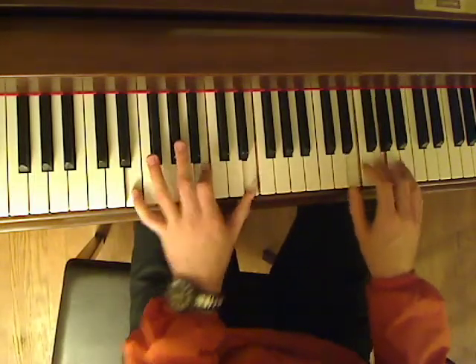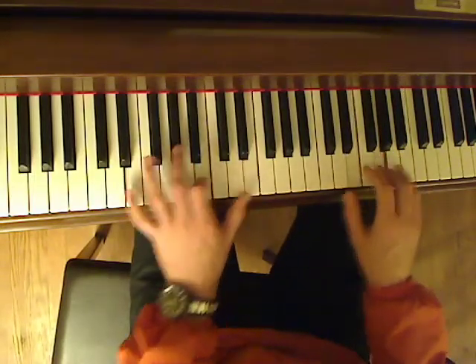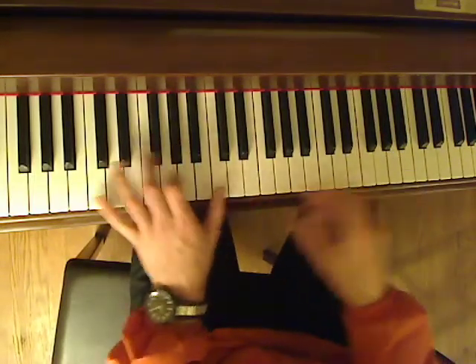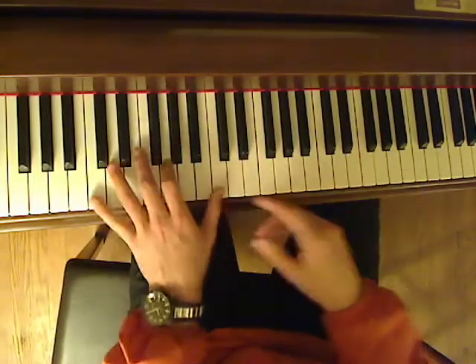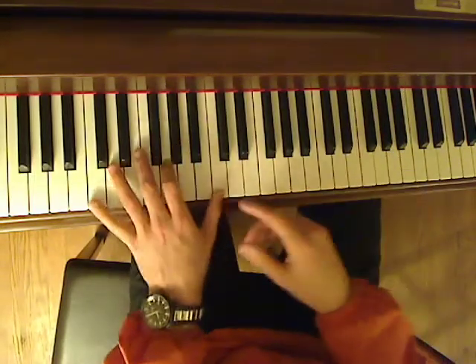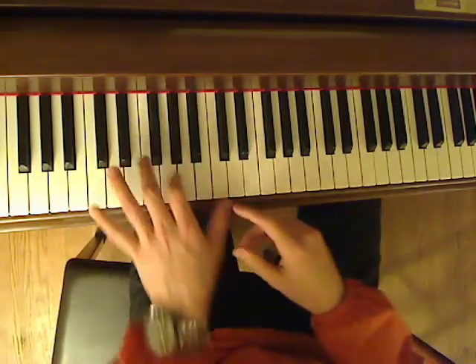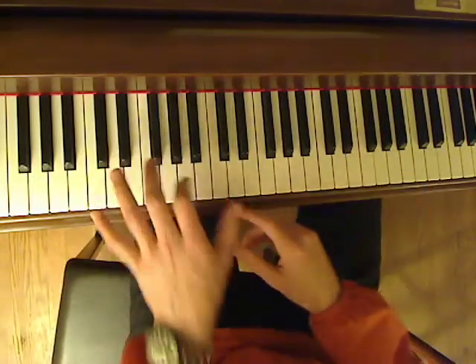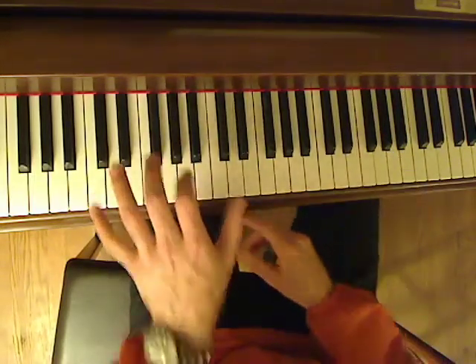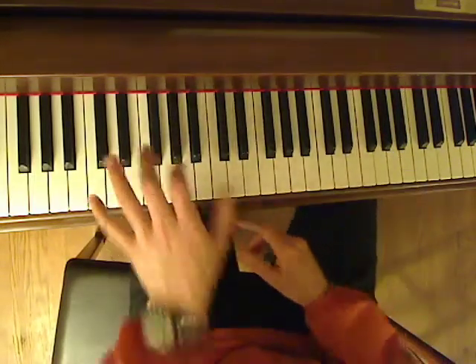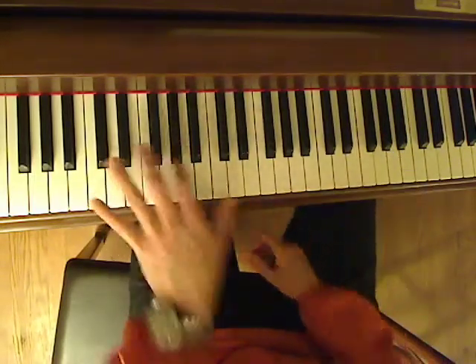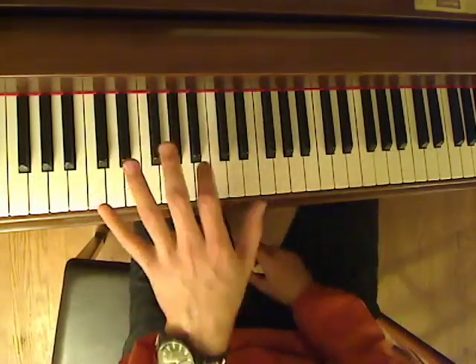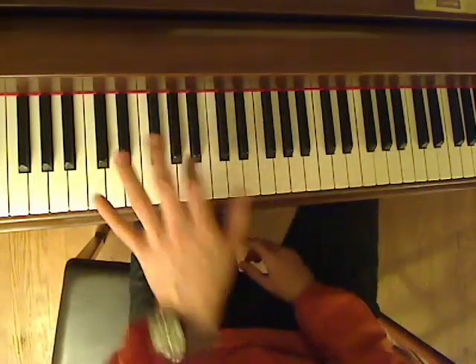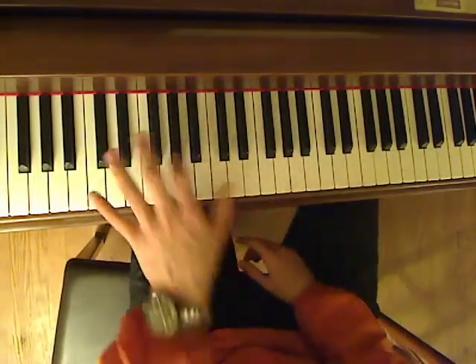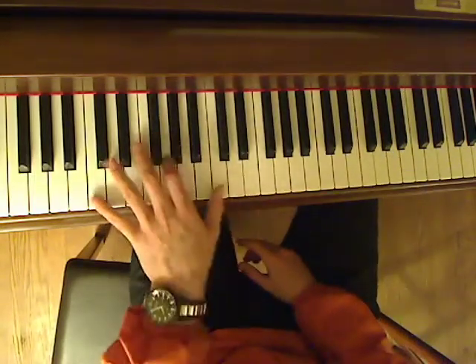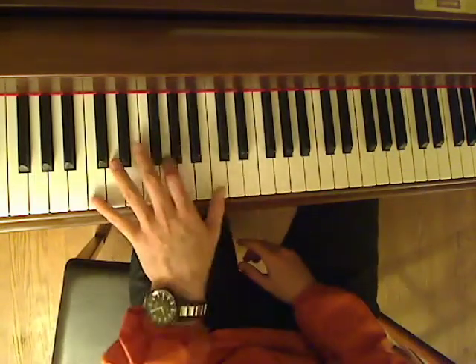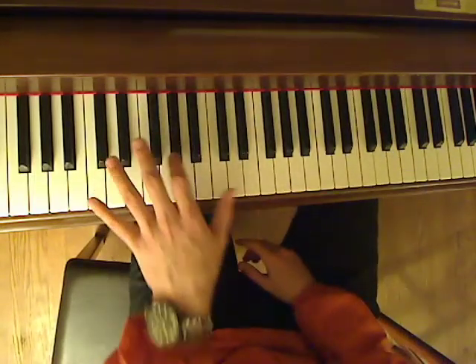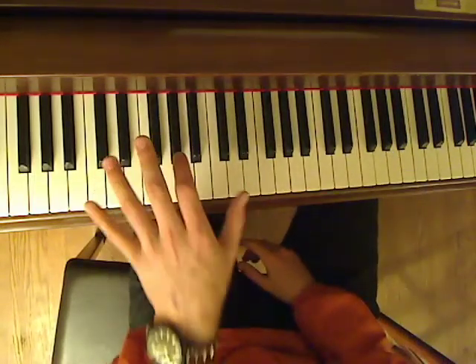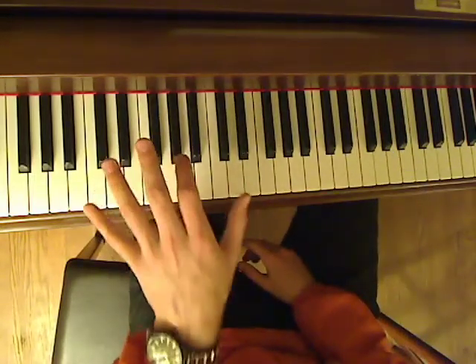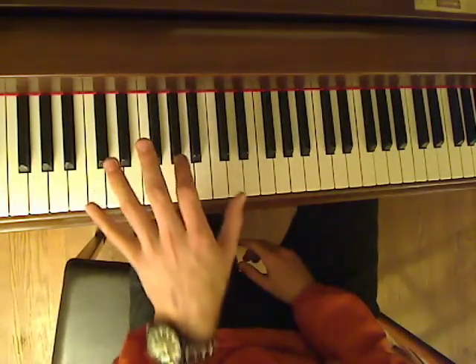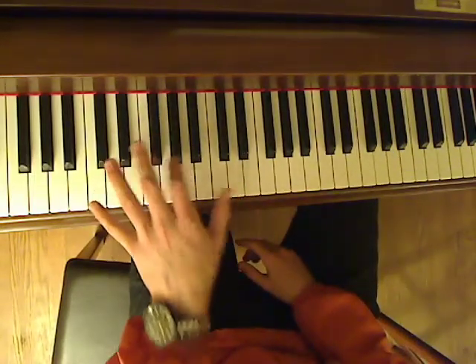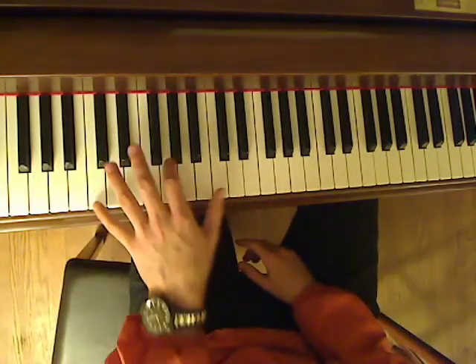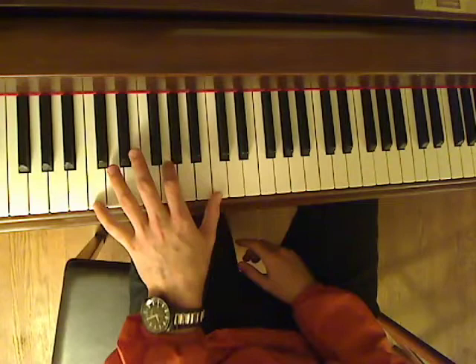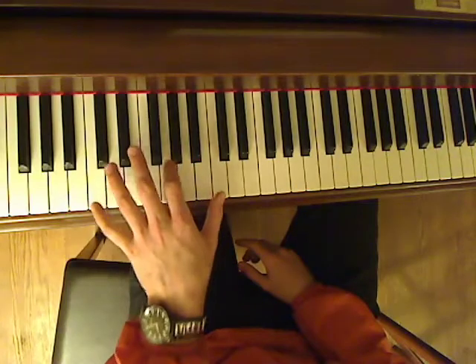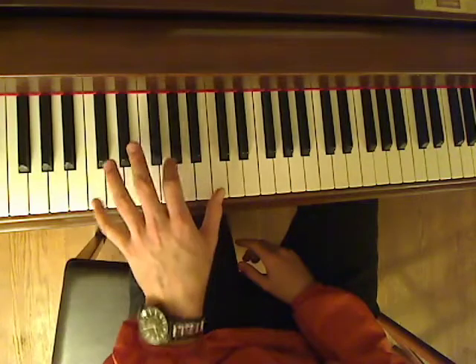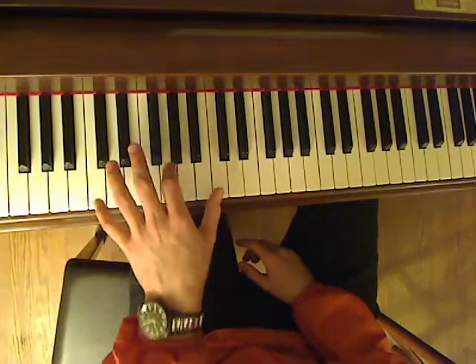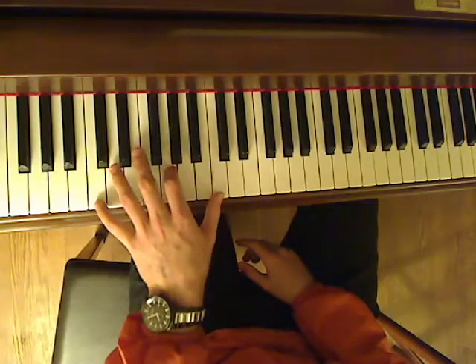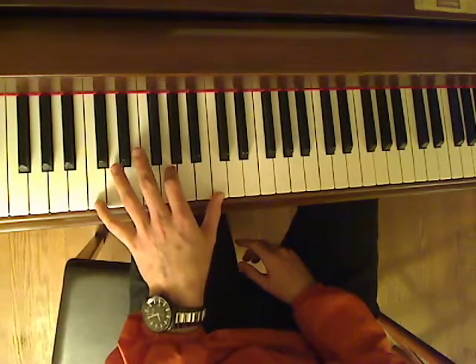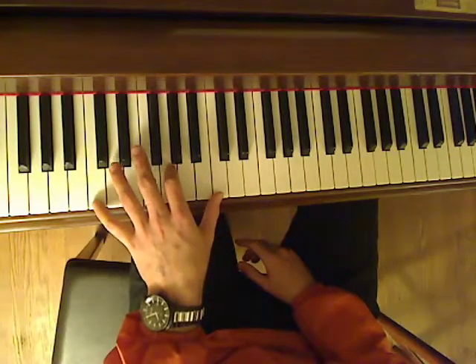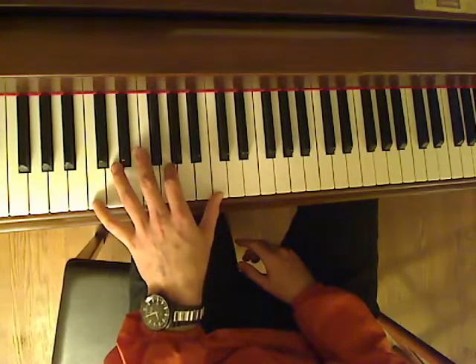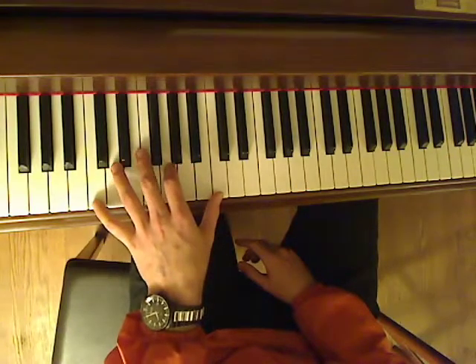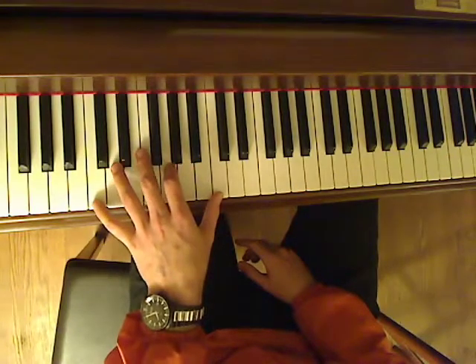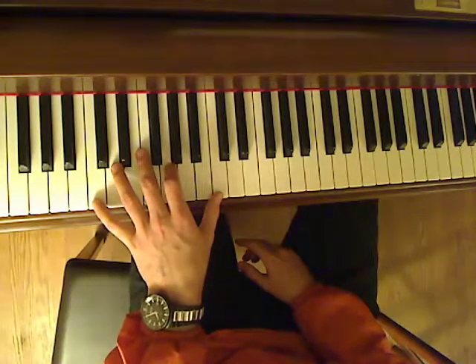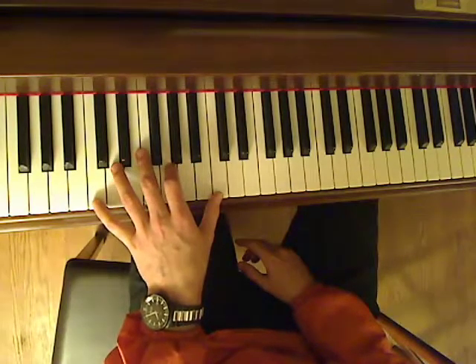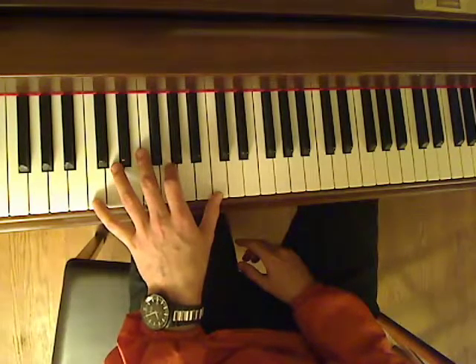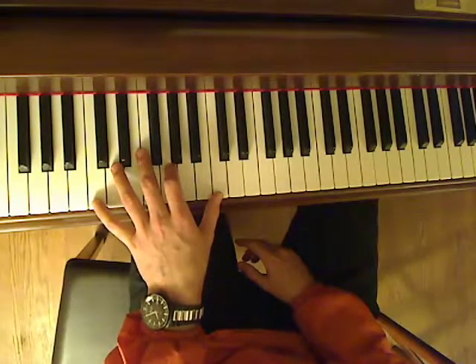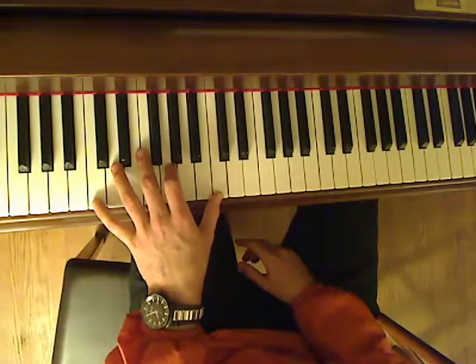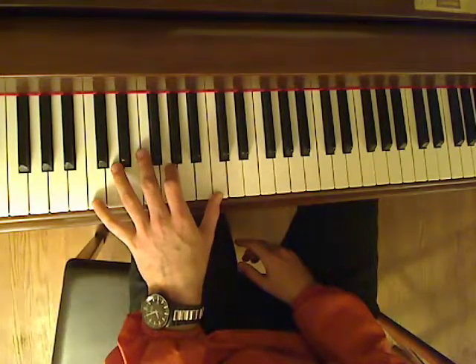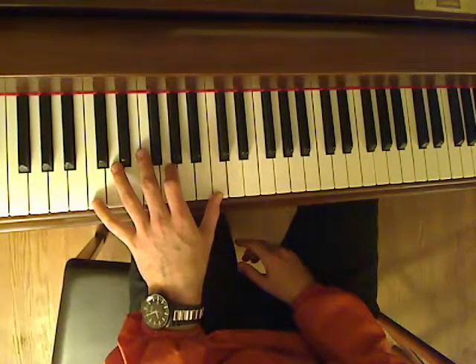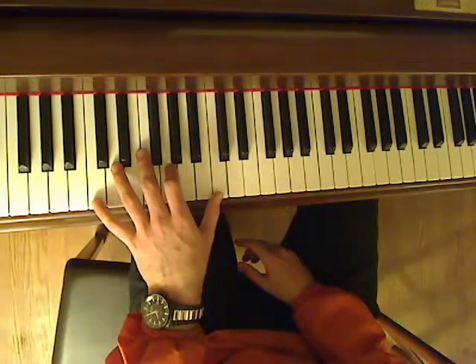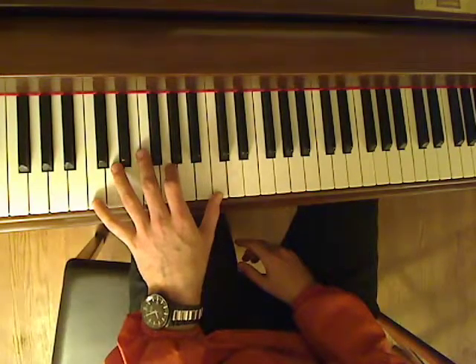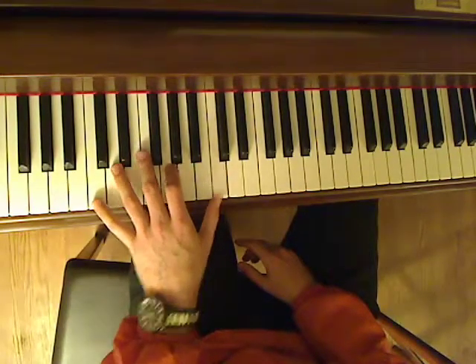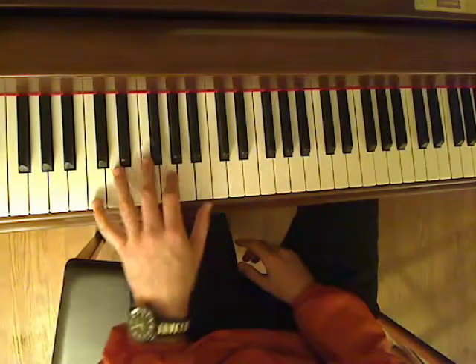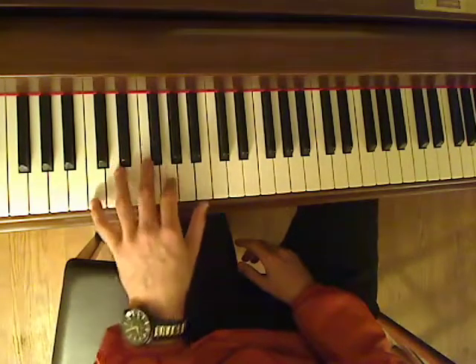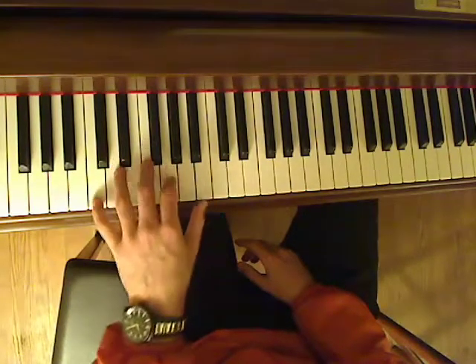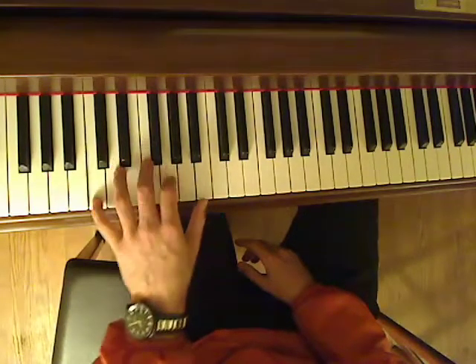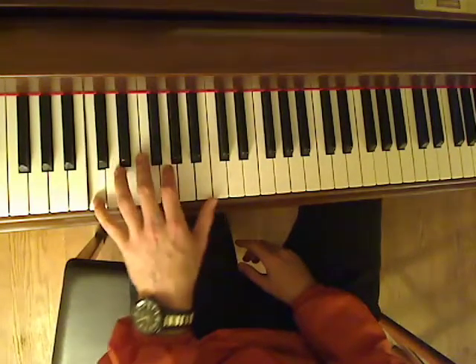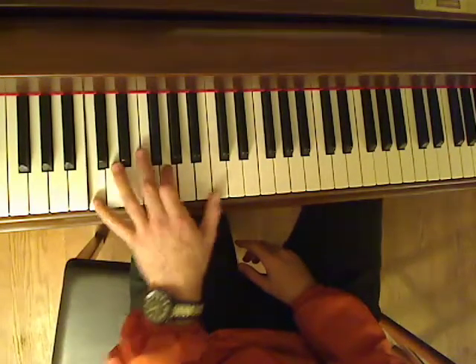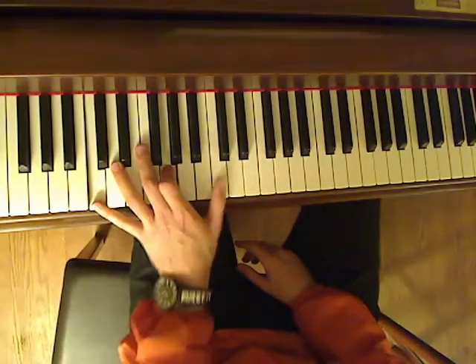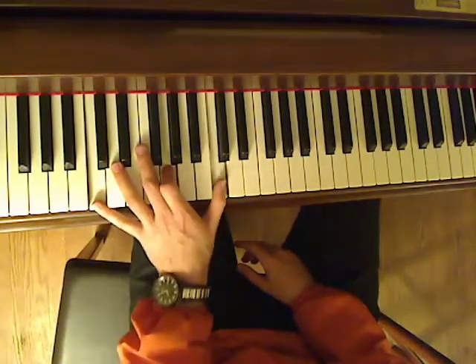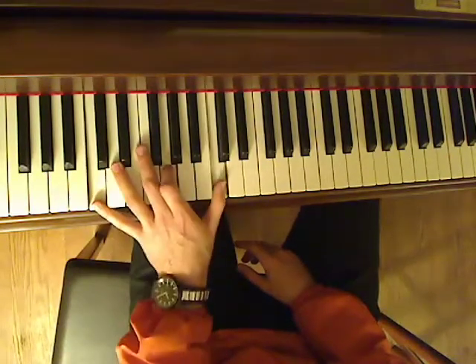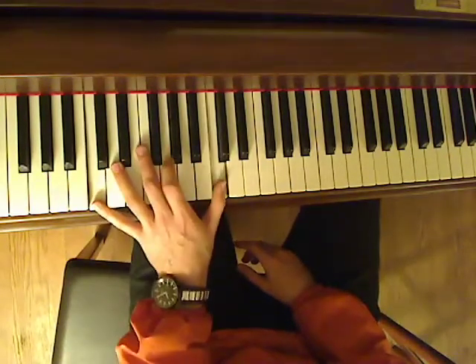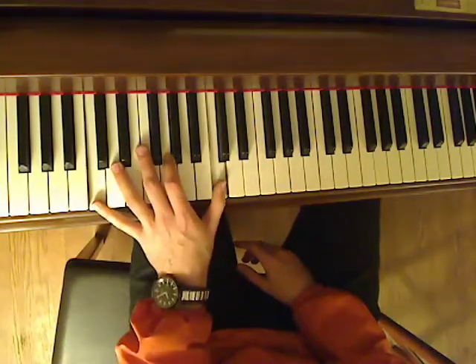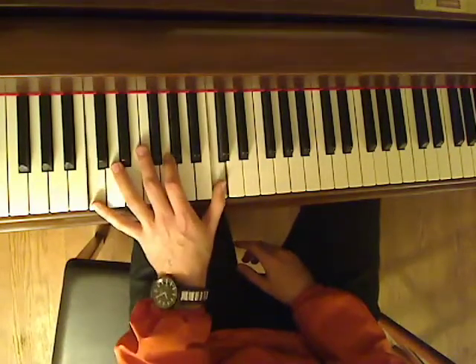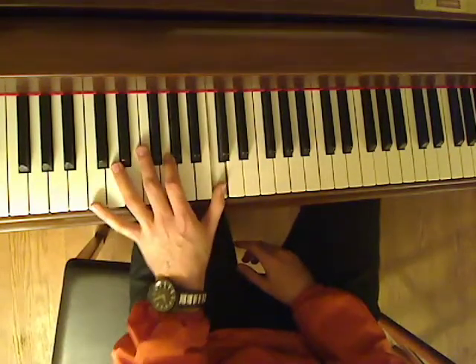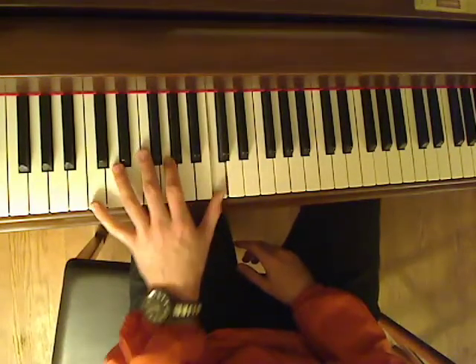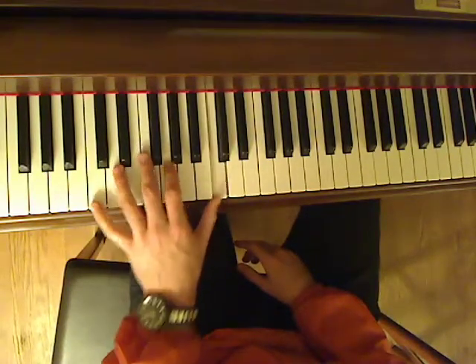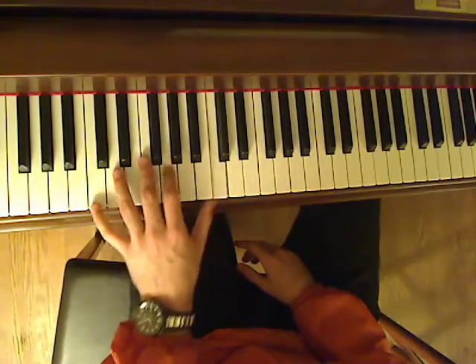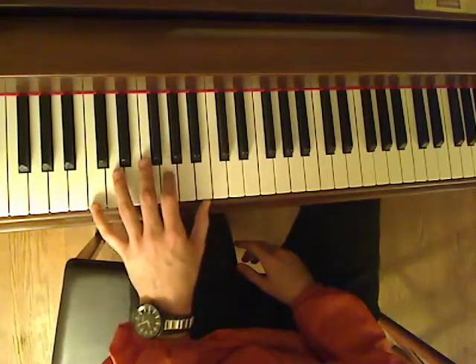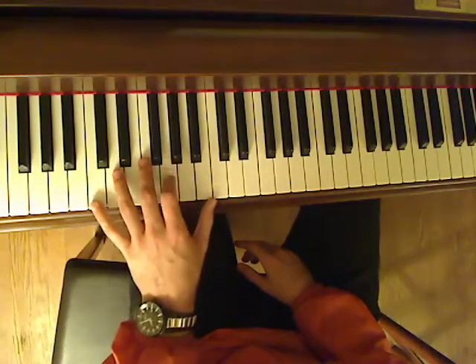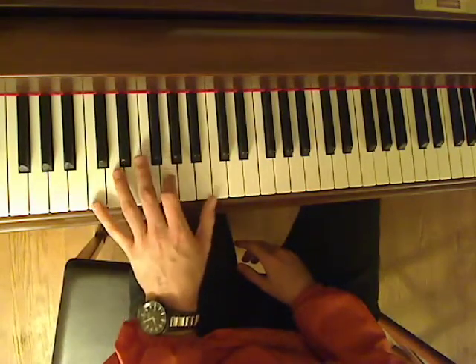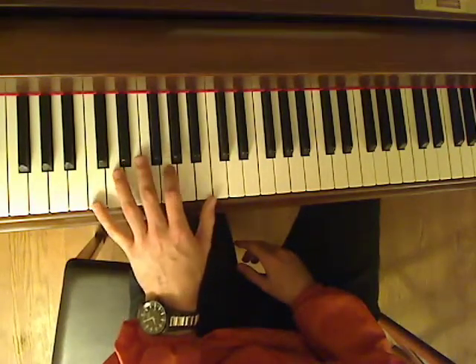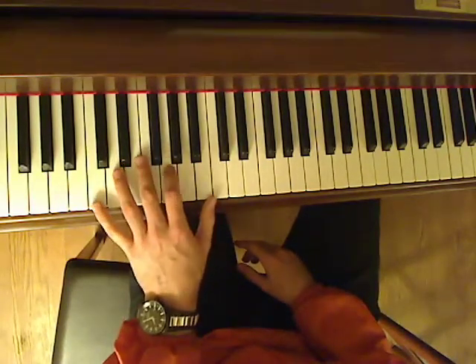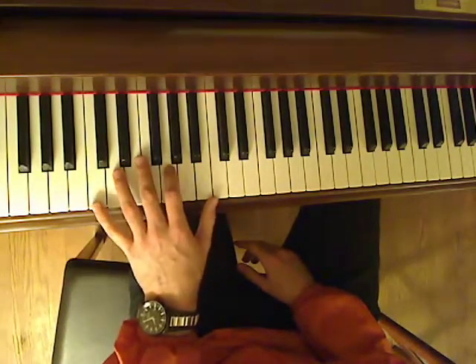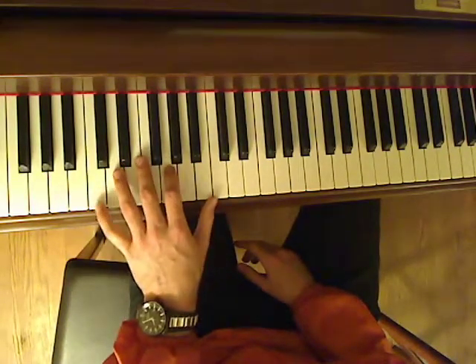The important thing to learn here is that my left hand is always doing the root, fifth, octave, starting on beat one.